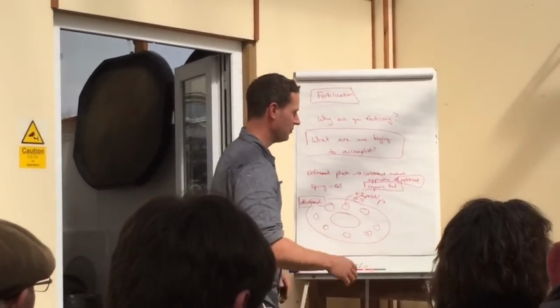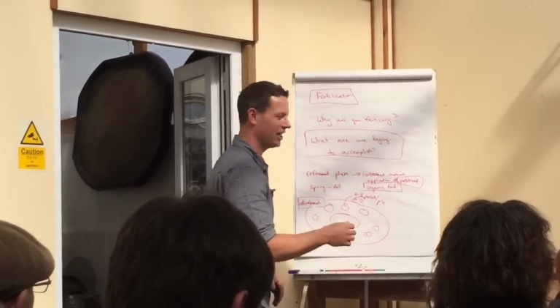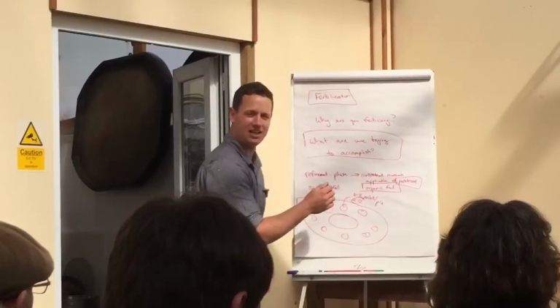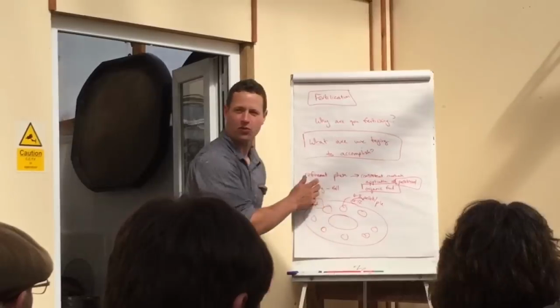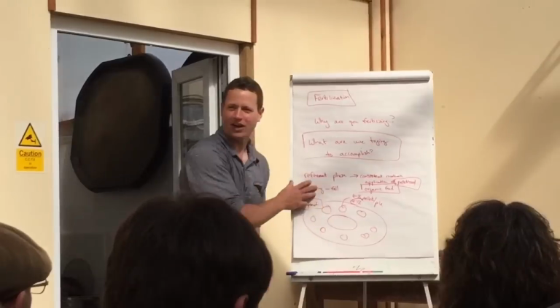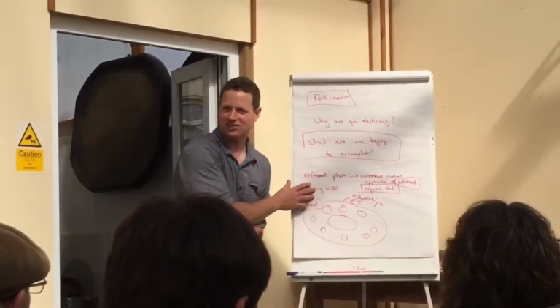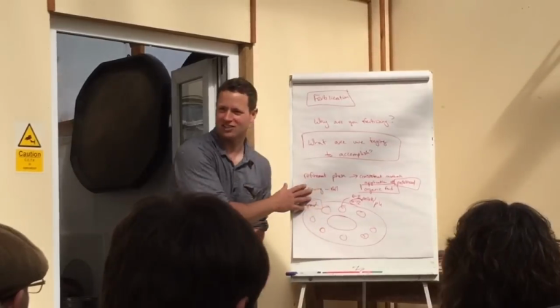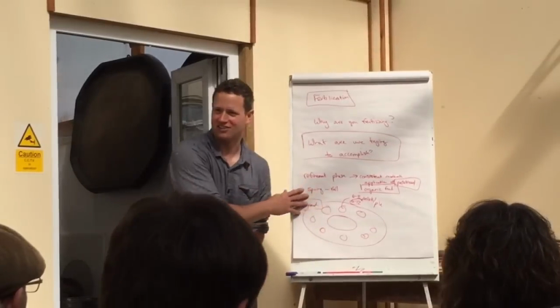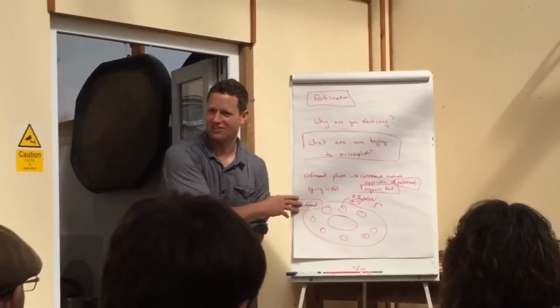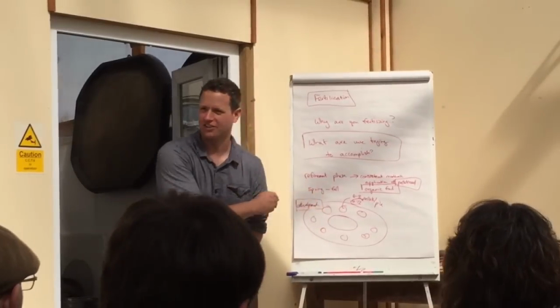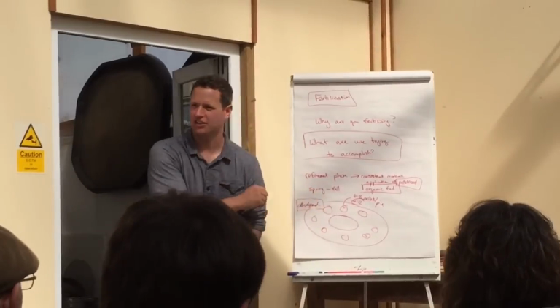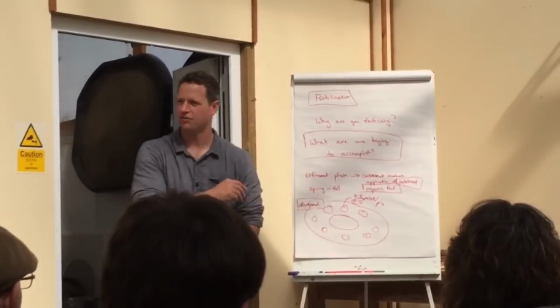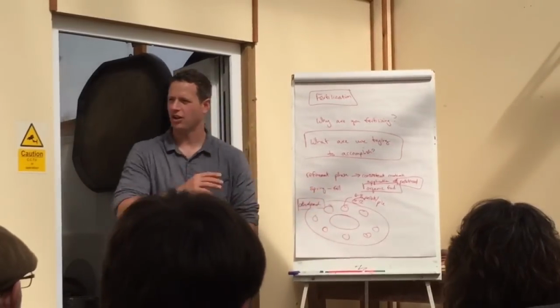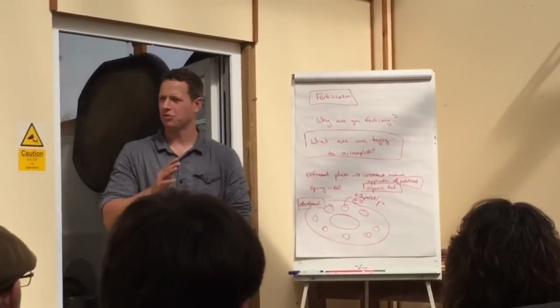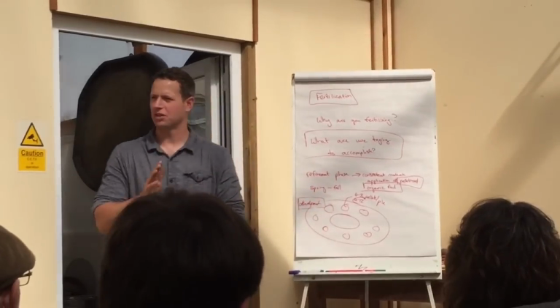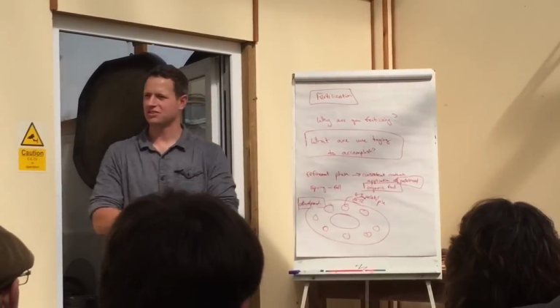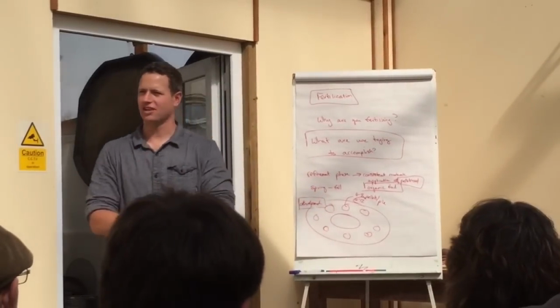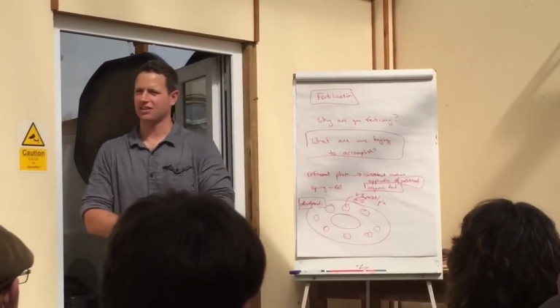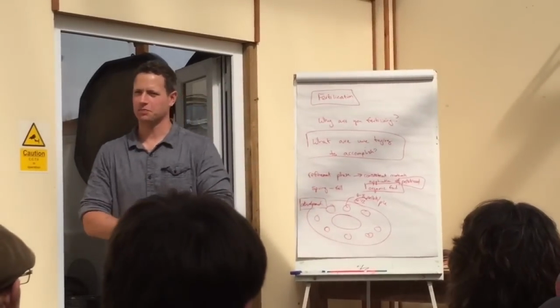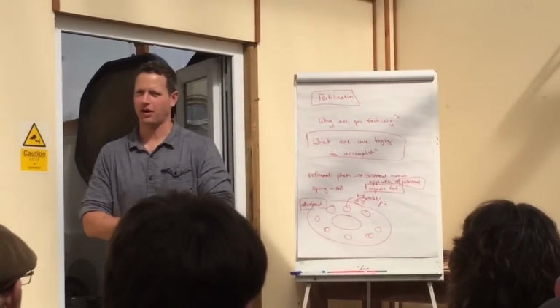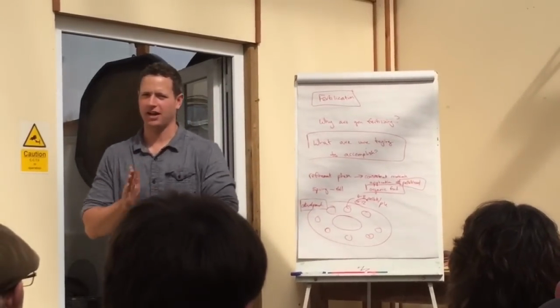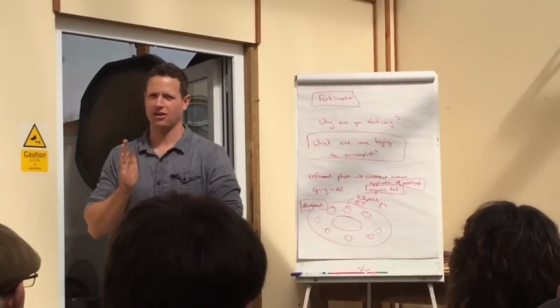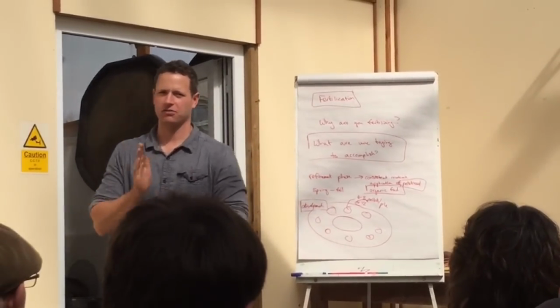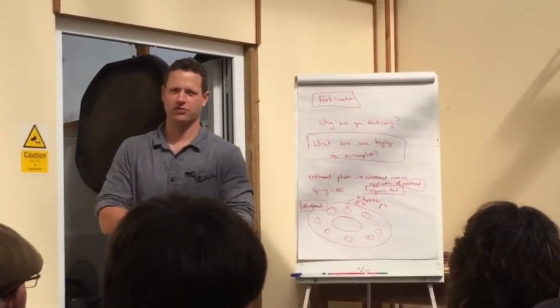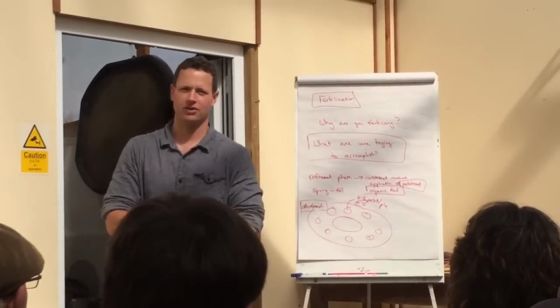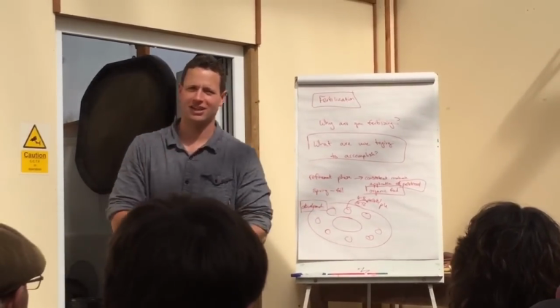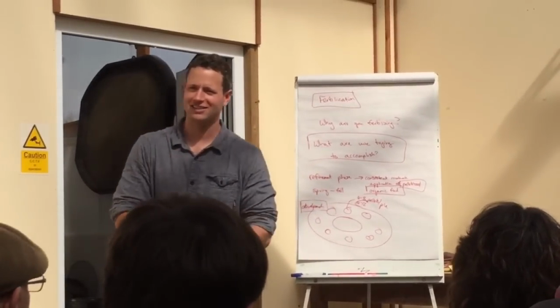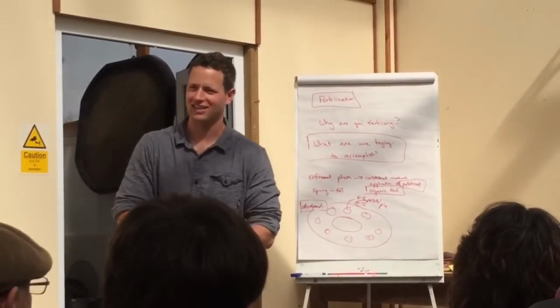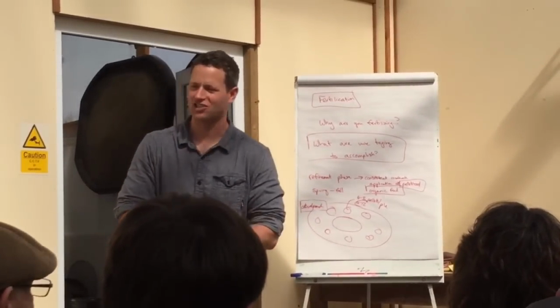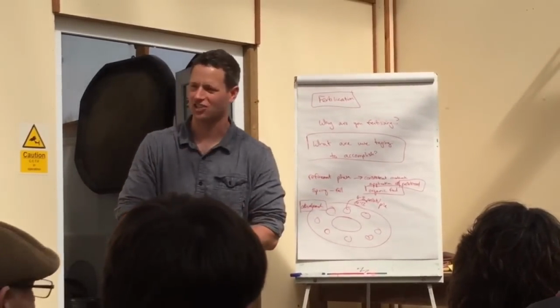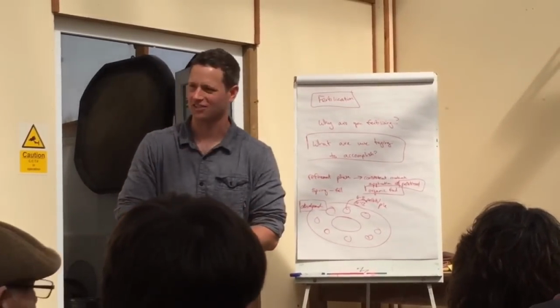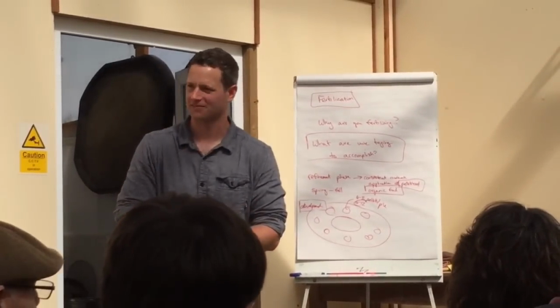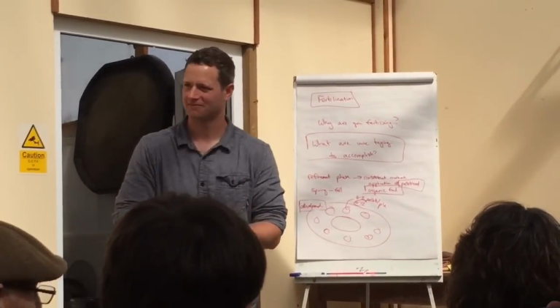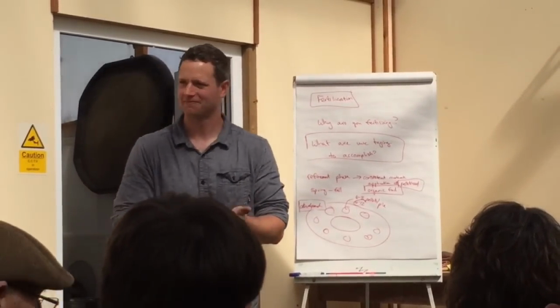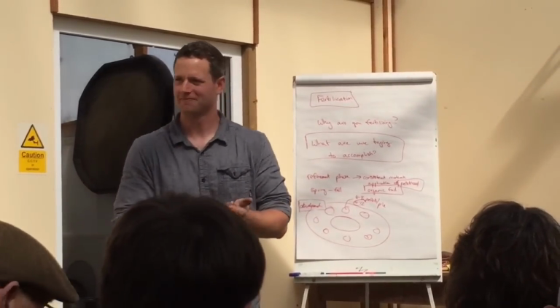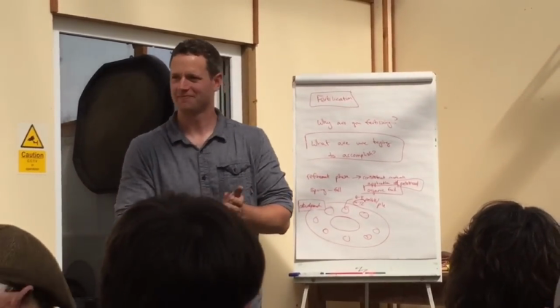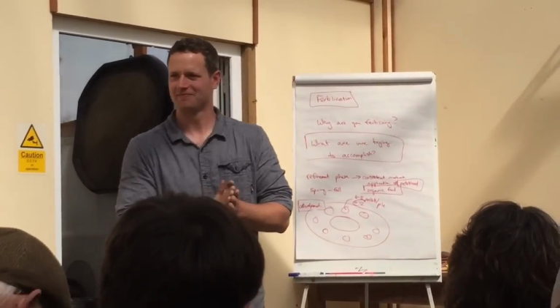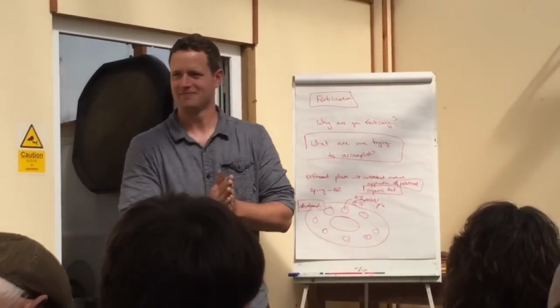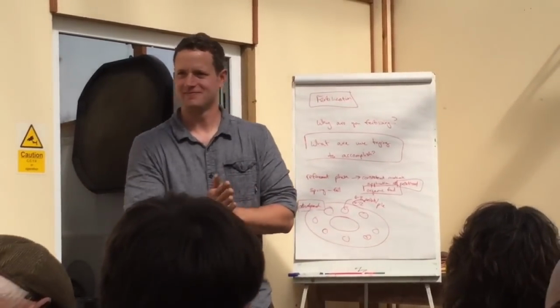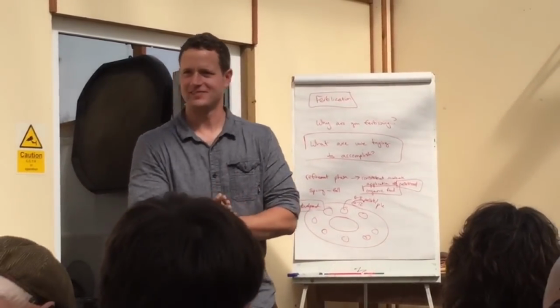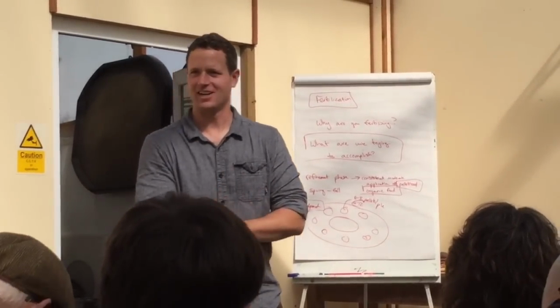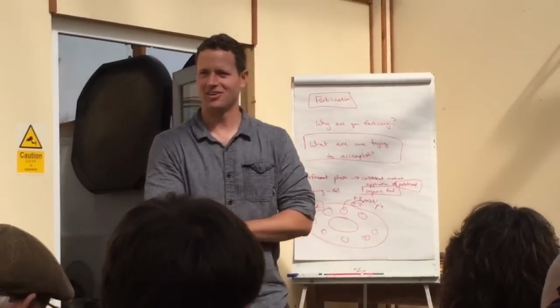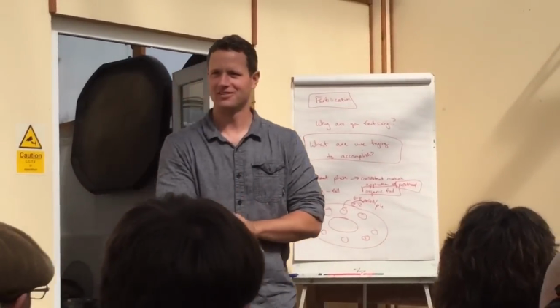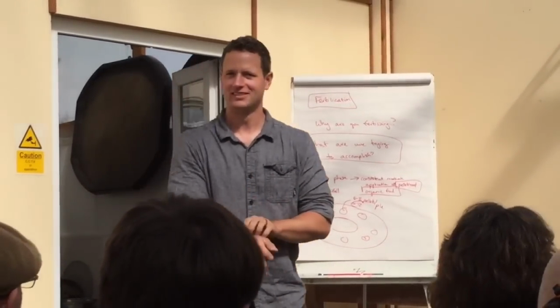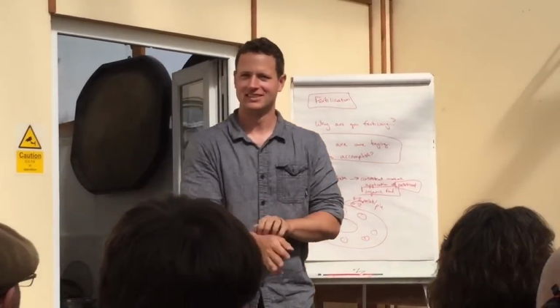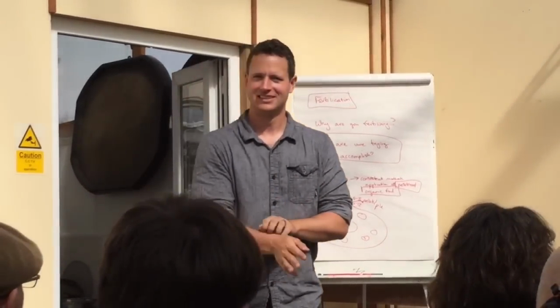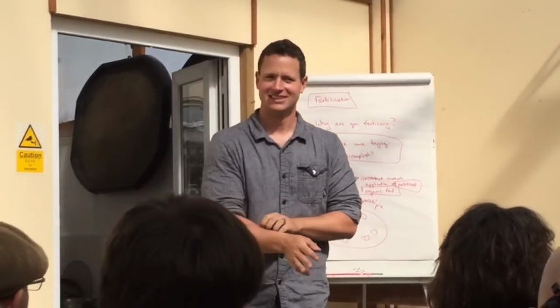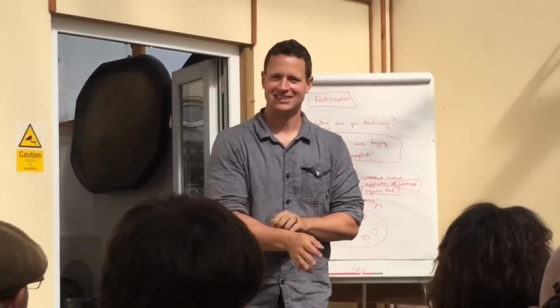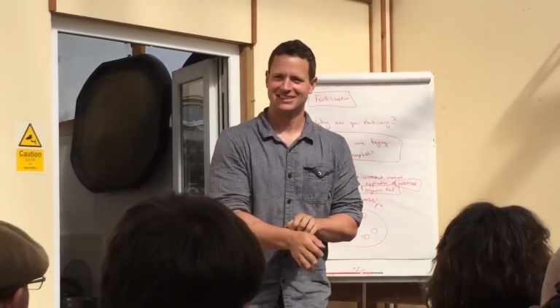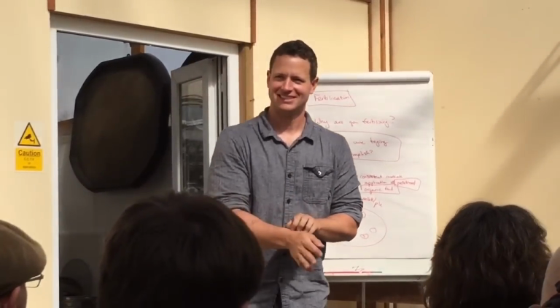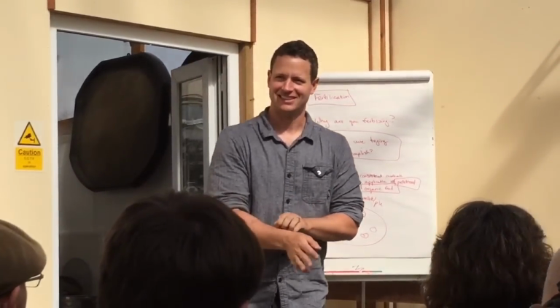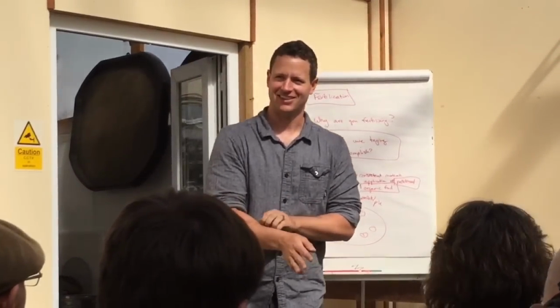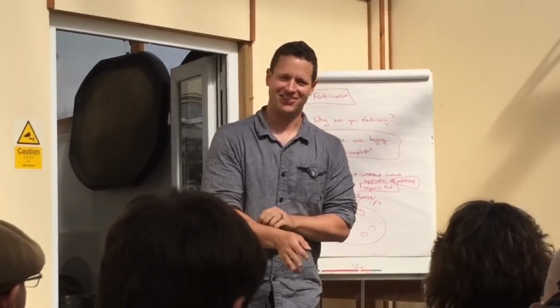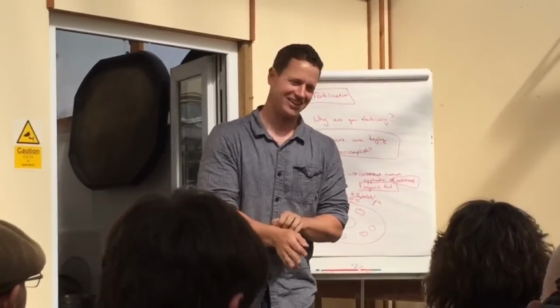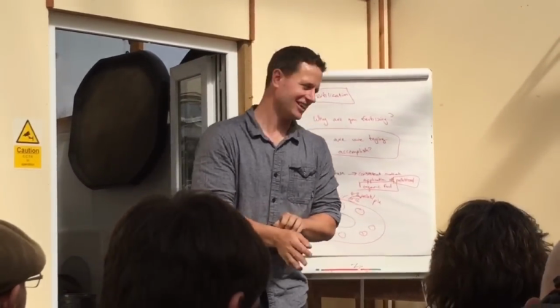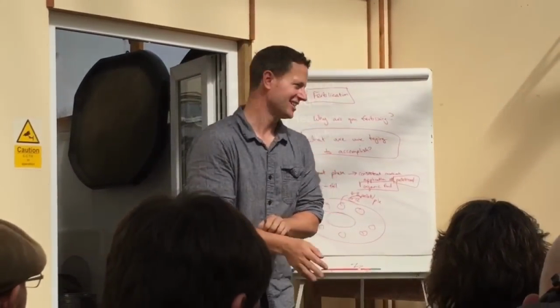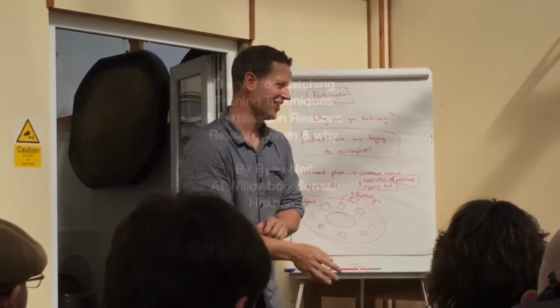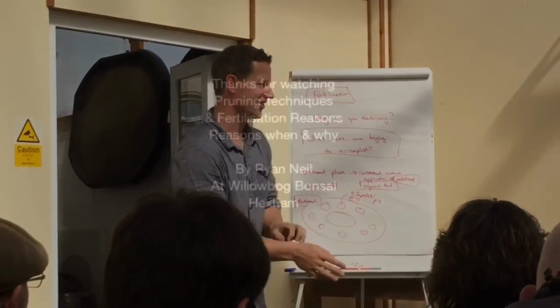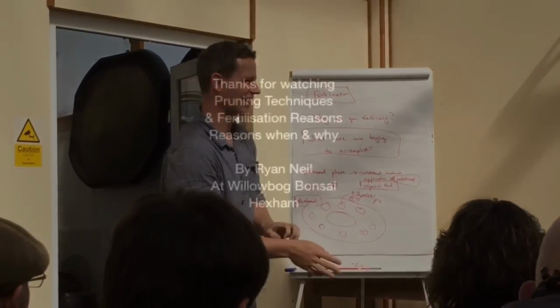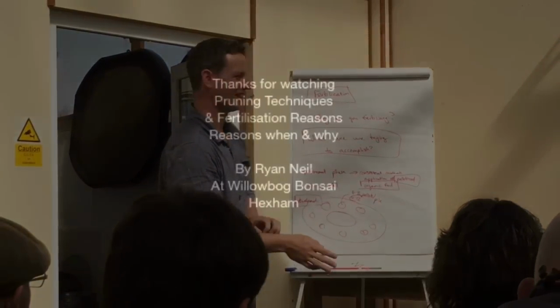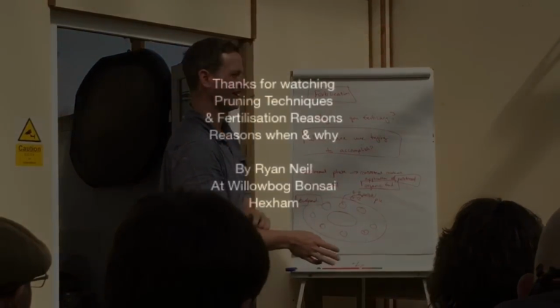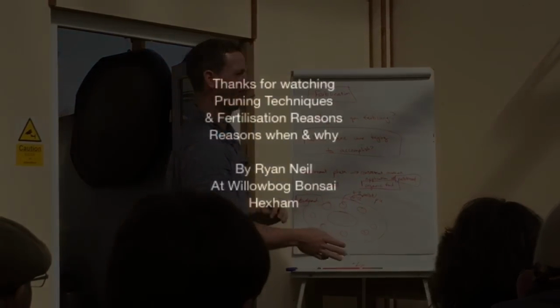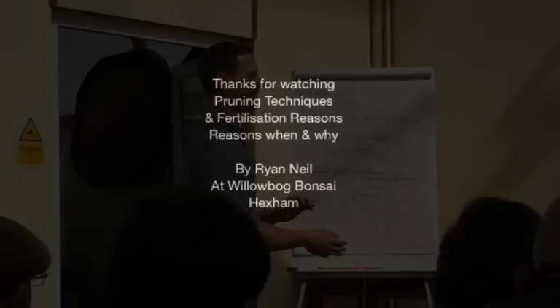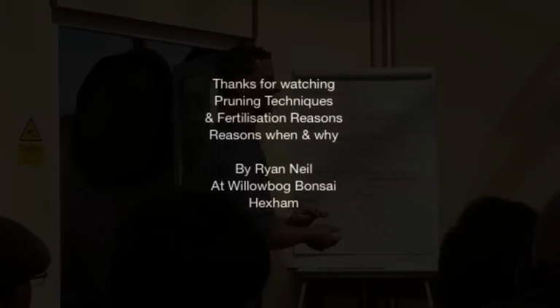Any questions on the development of Scott's Pine or on fertilization? No? We're good. All right.